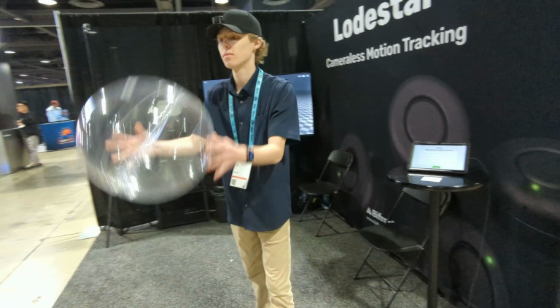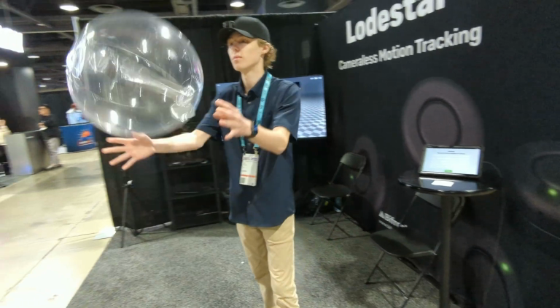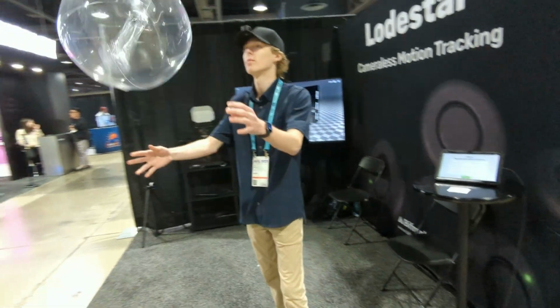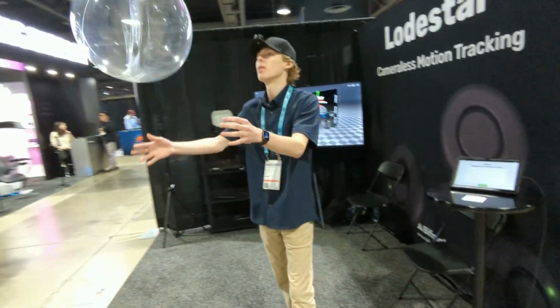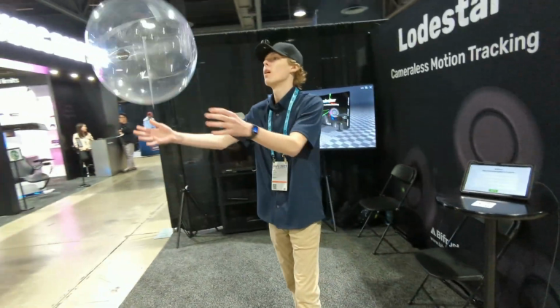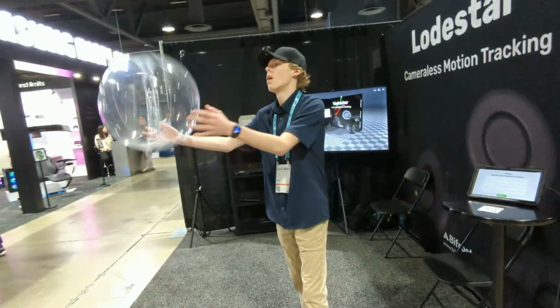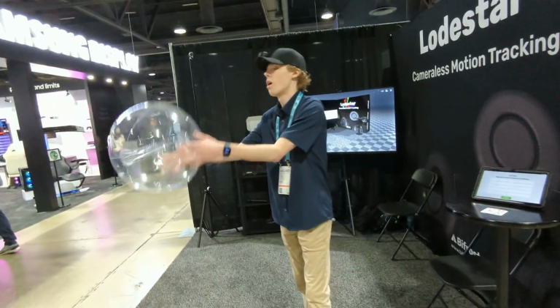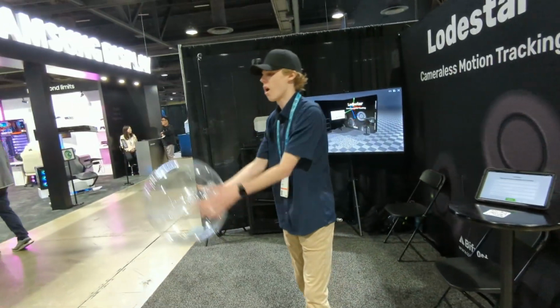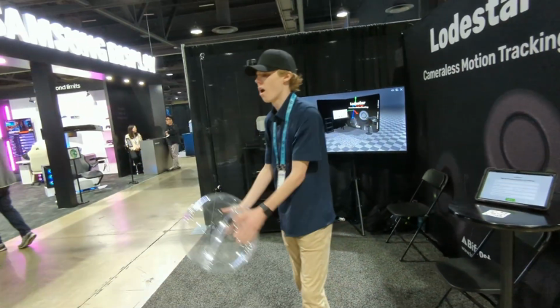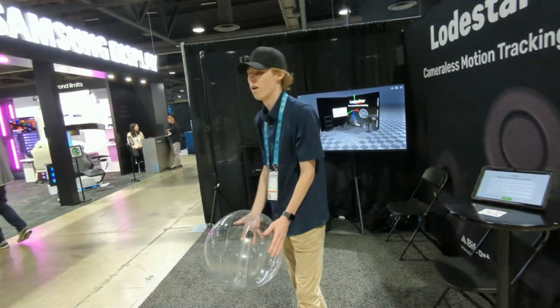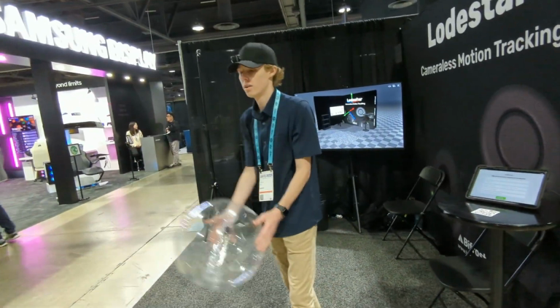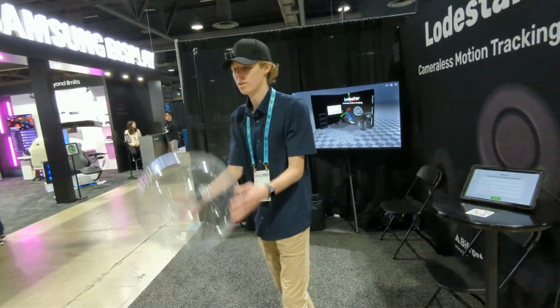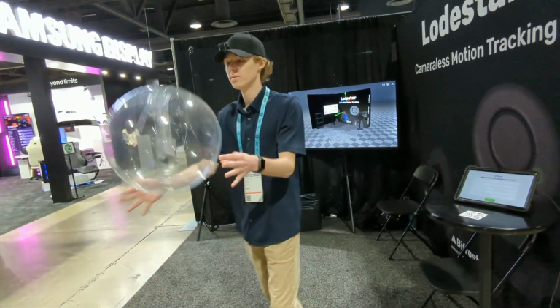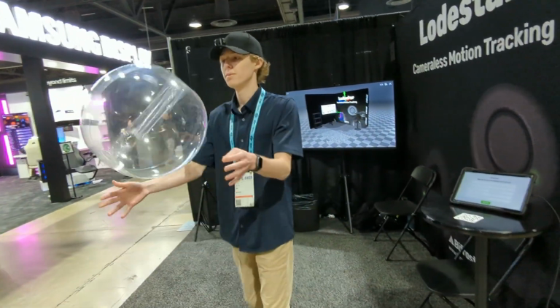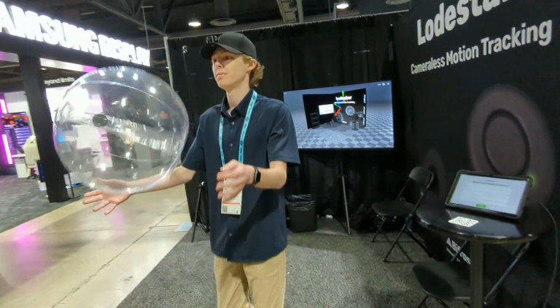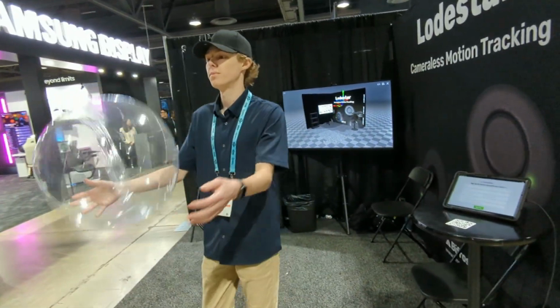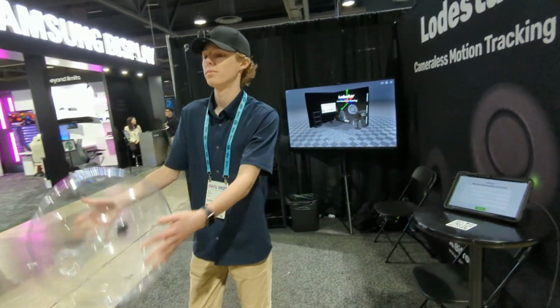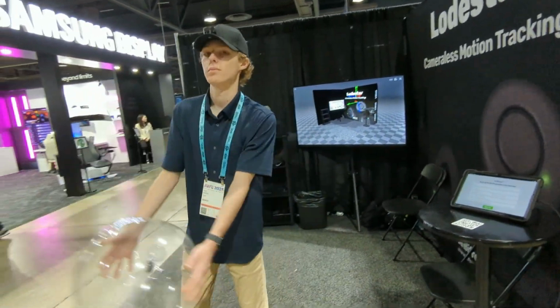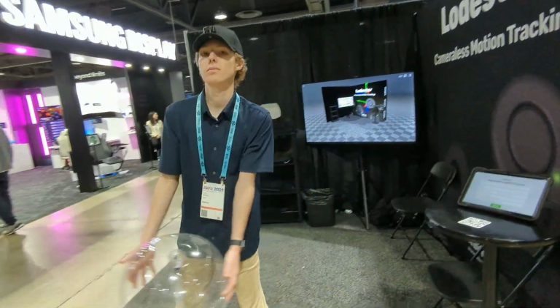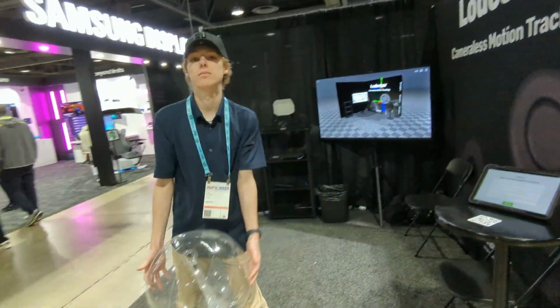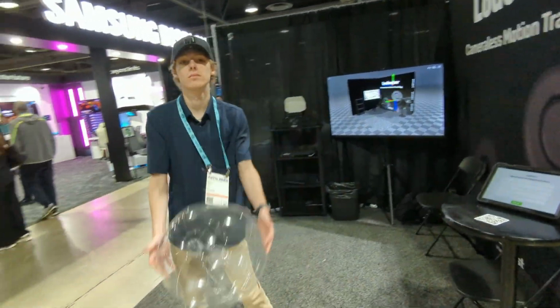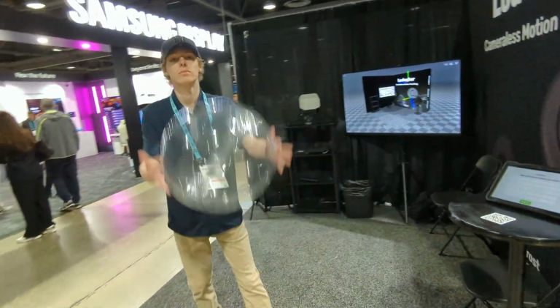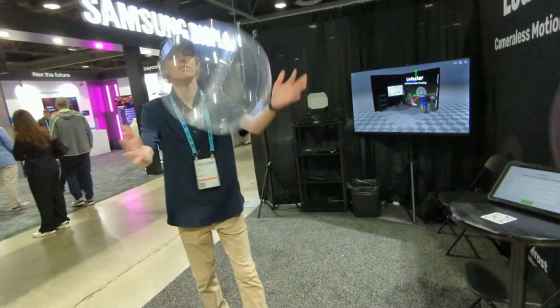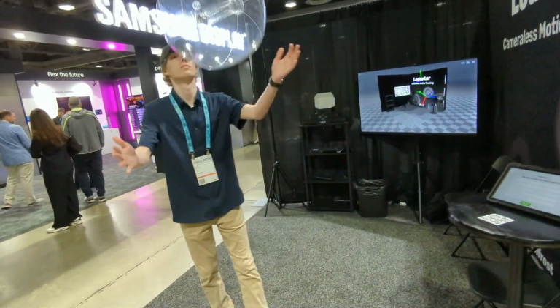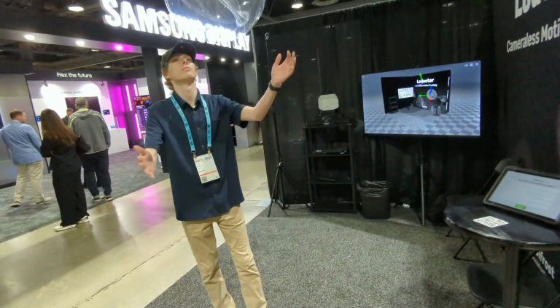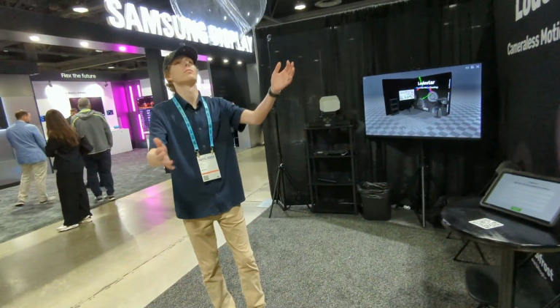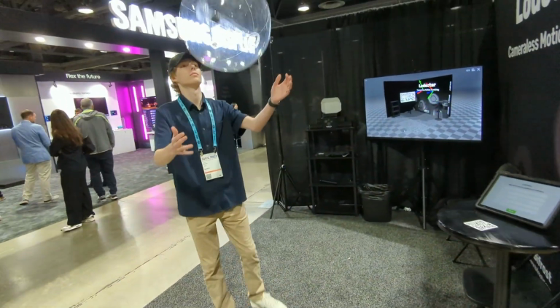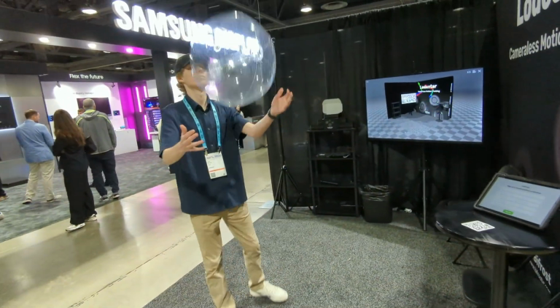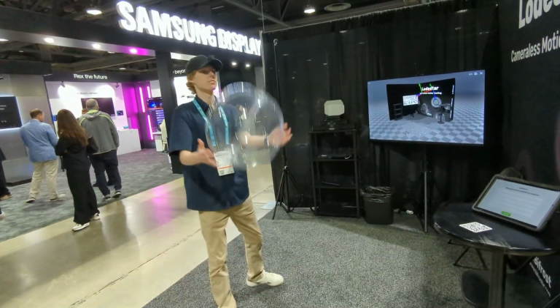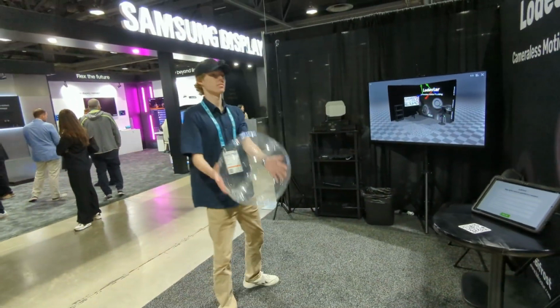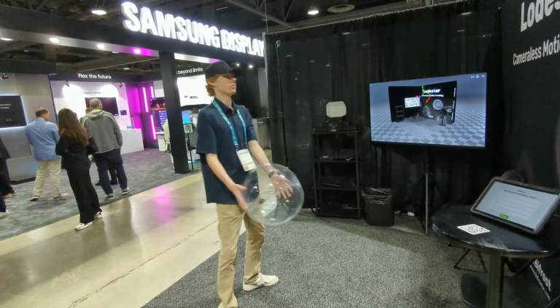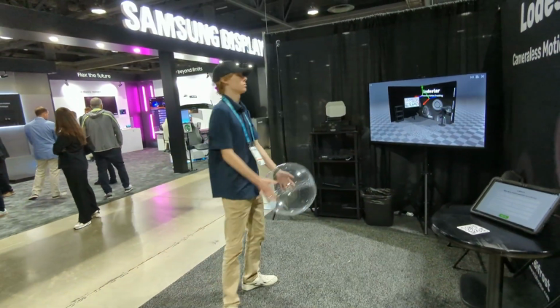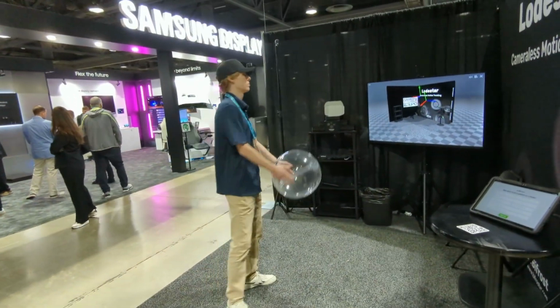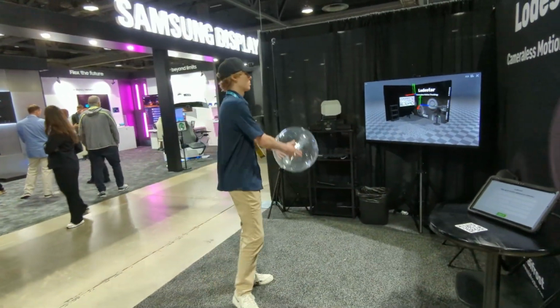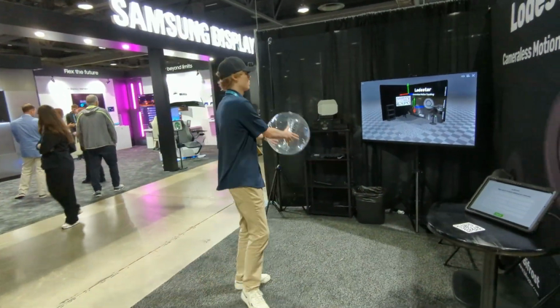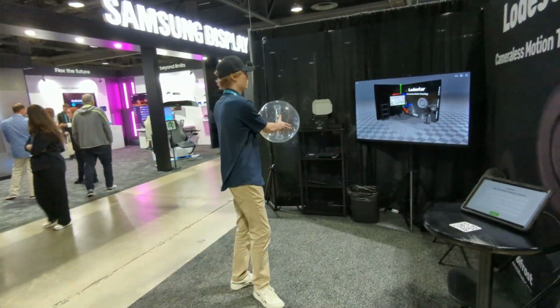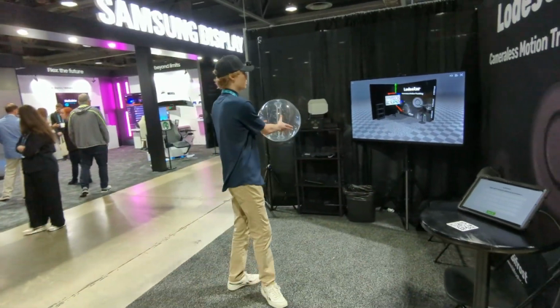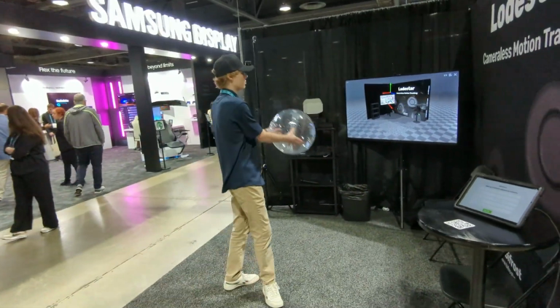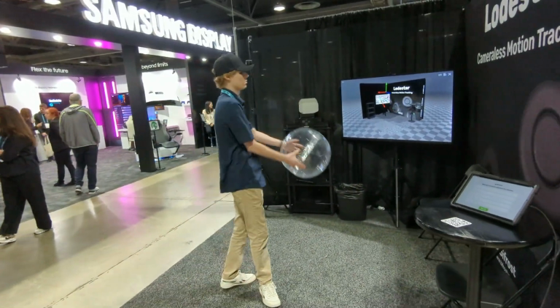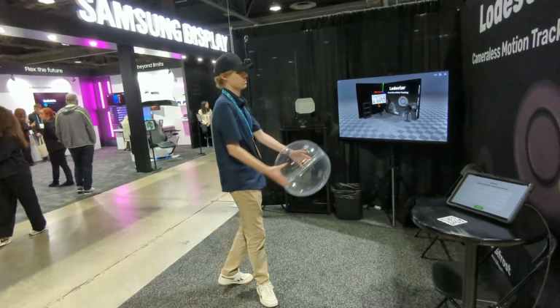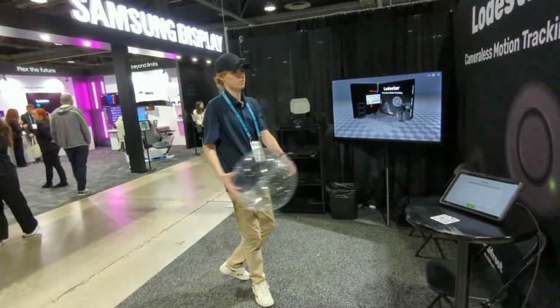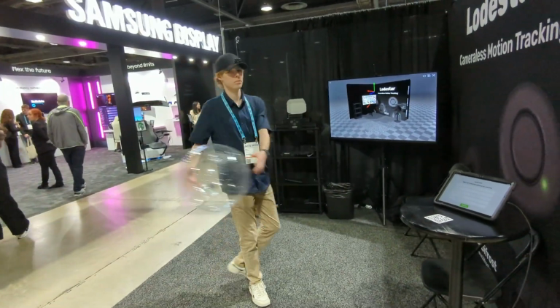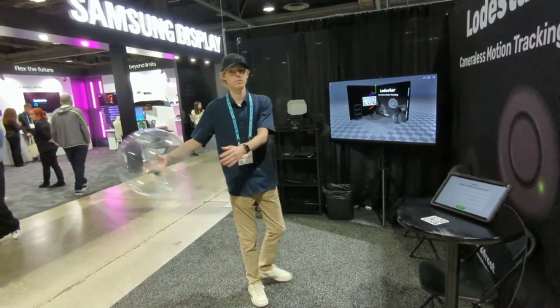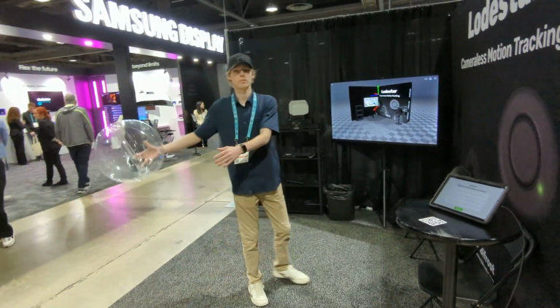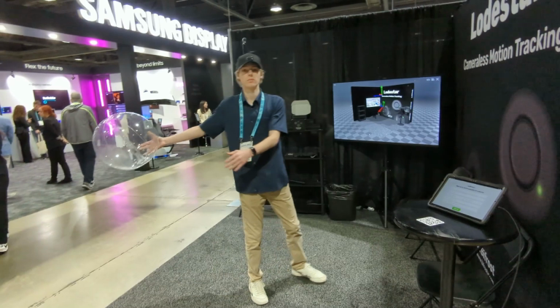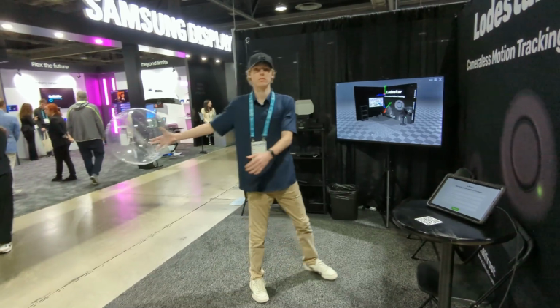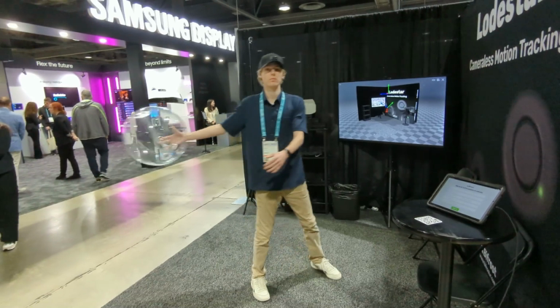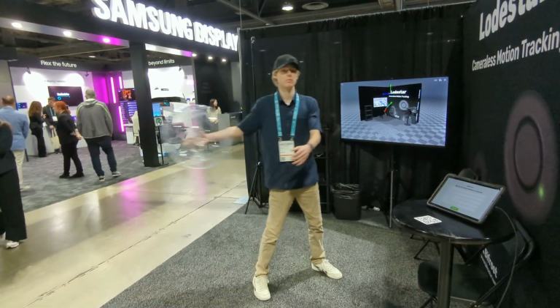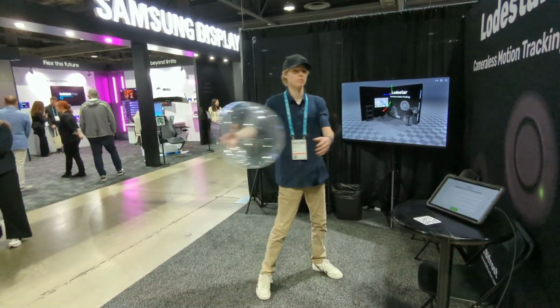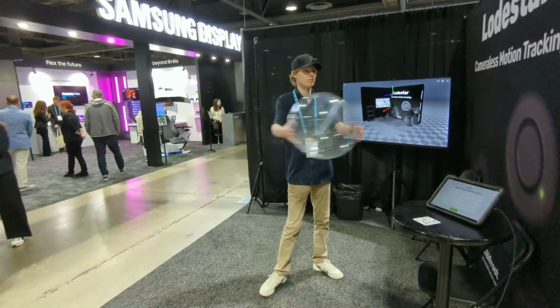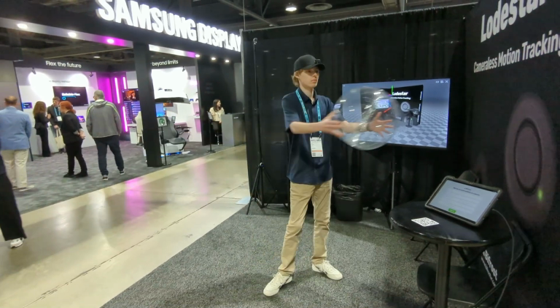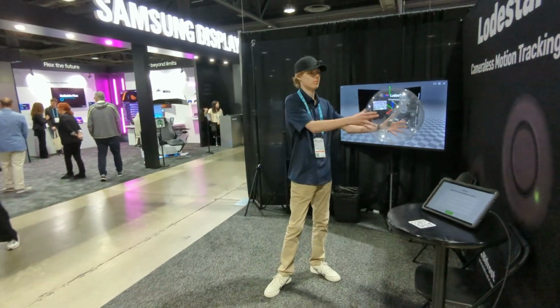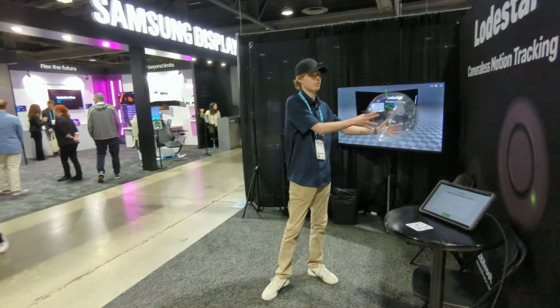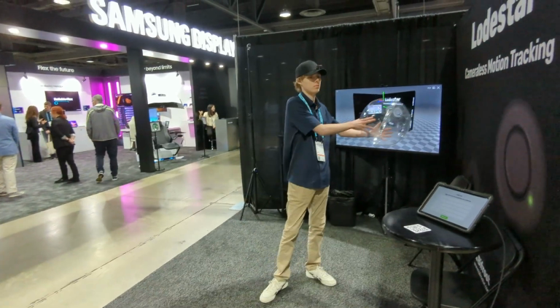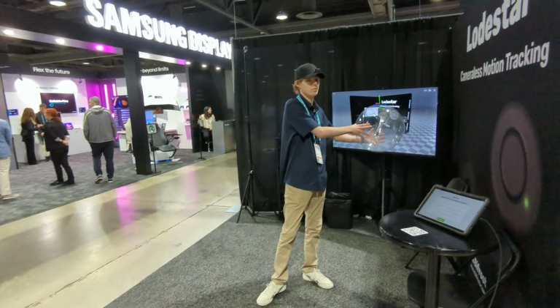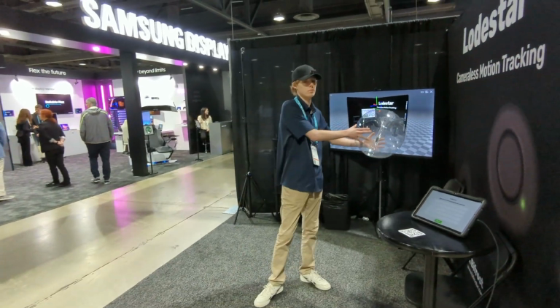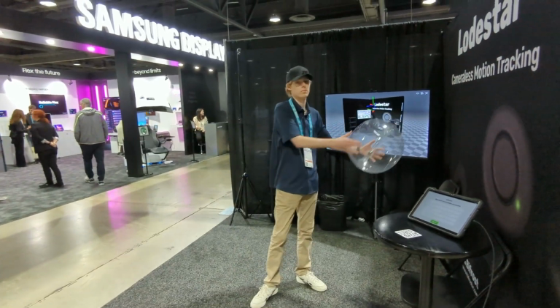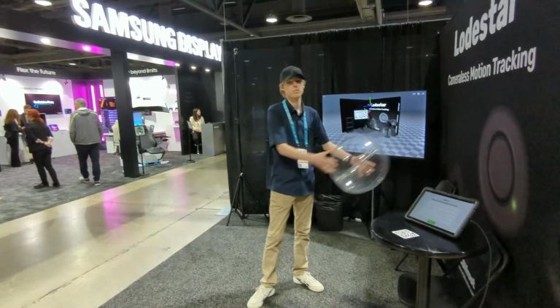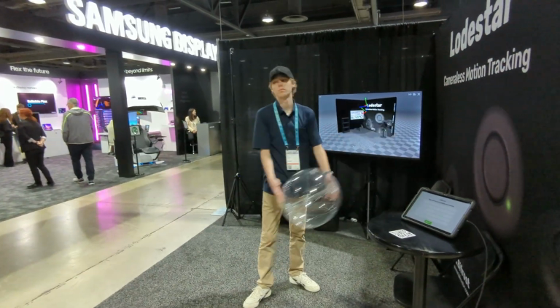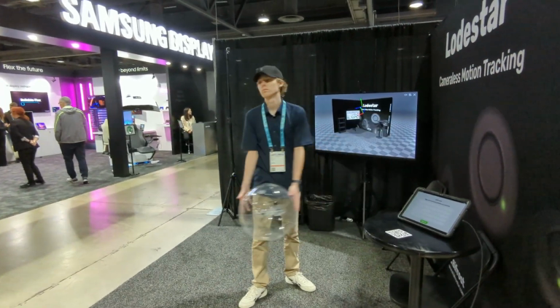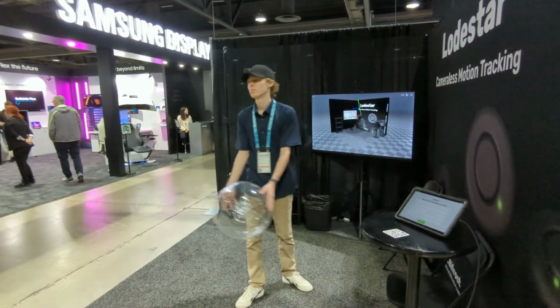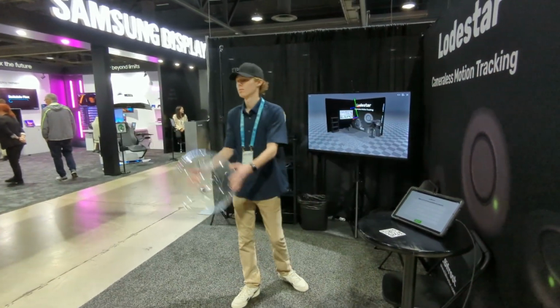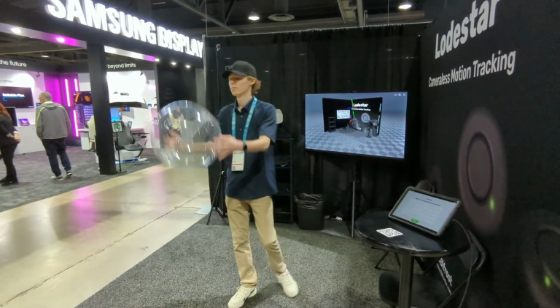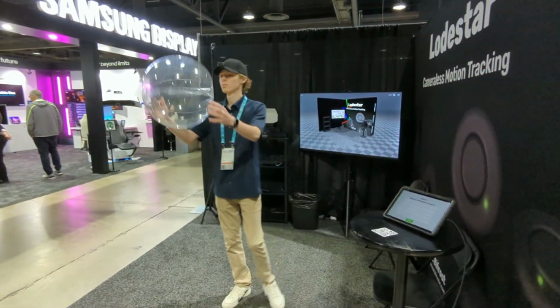I just got back from AWE where we were showcasing our new Lodestar tracking system. Here's a quick look at our live demo.